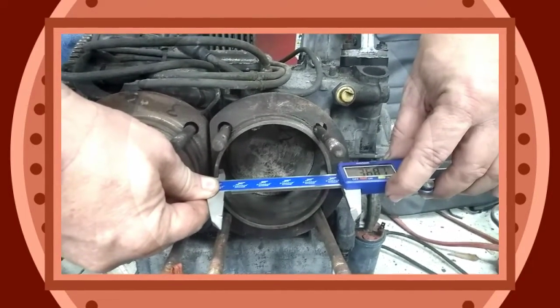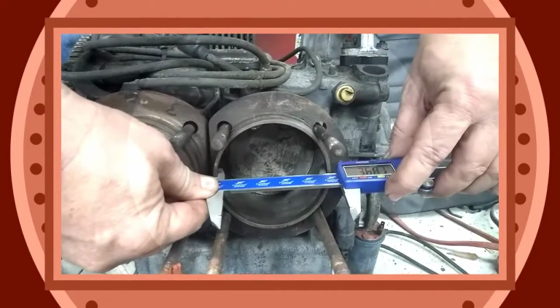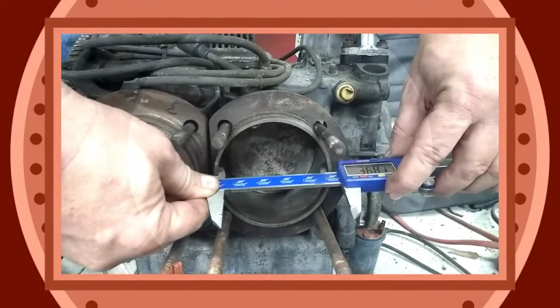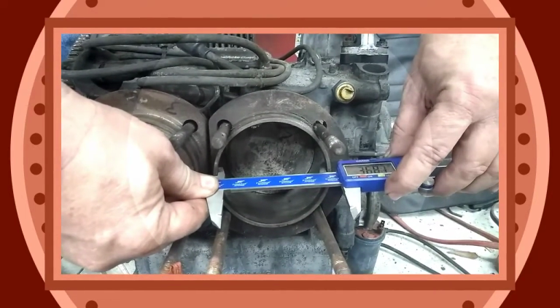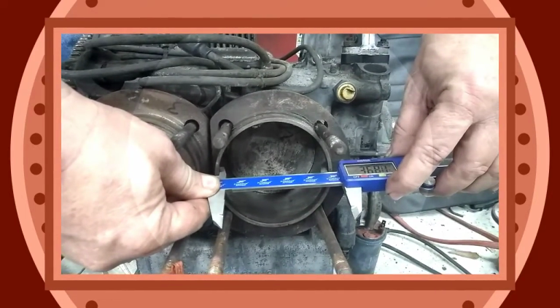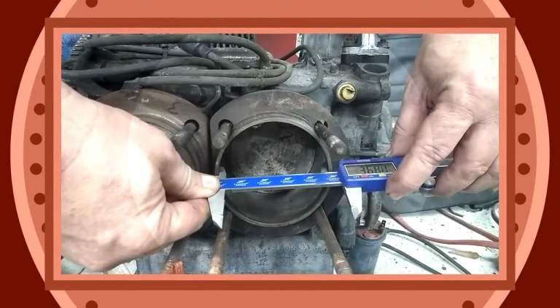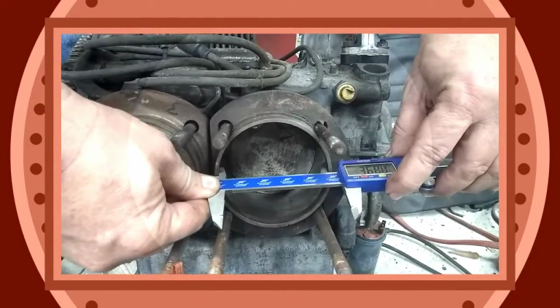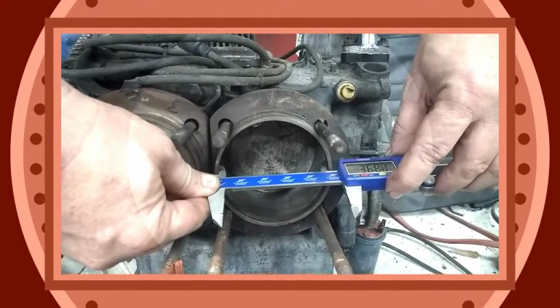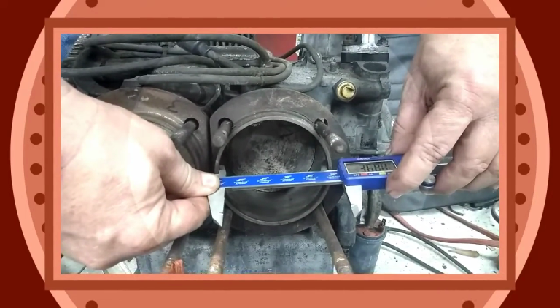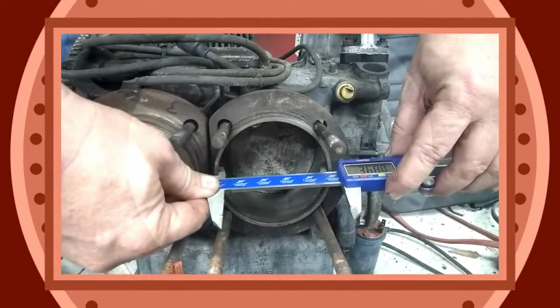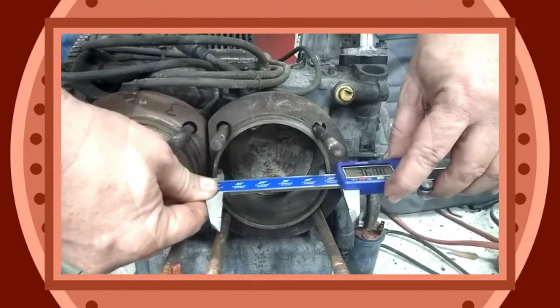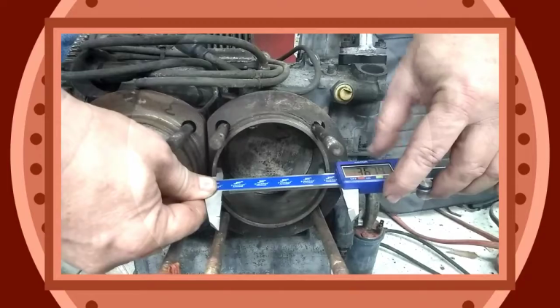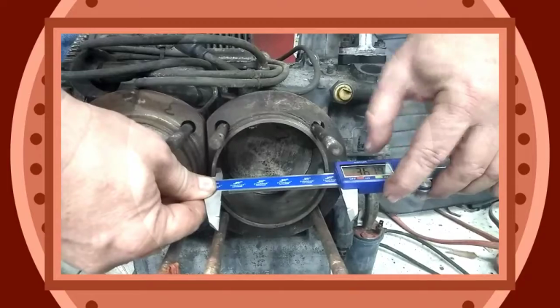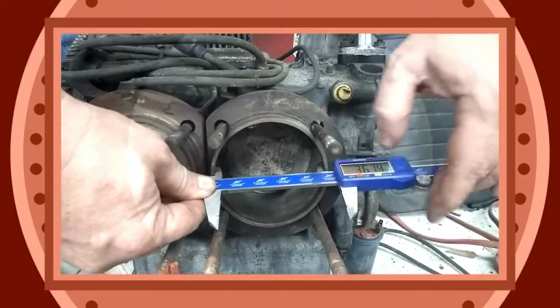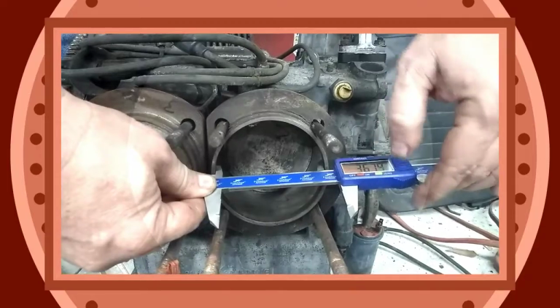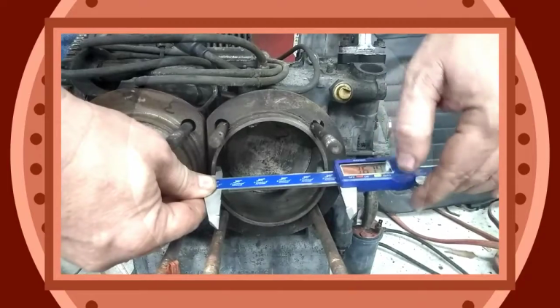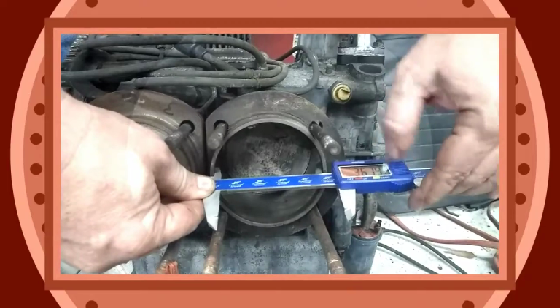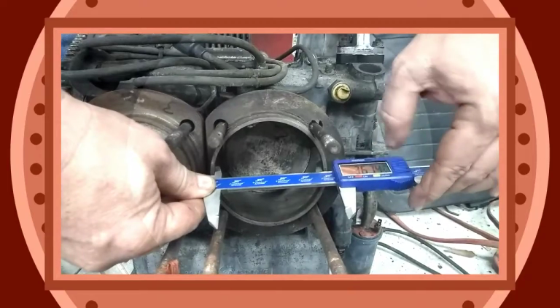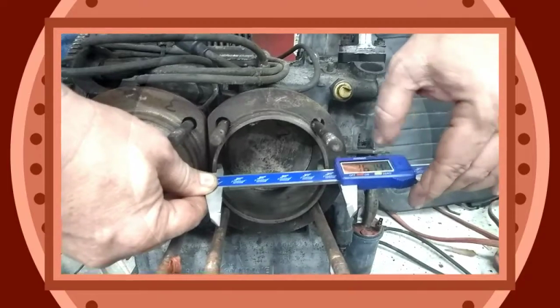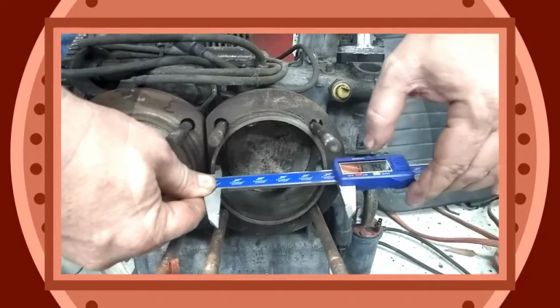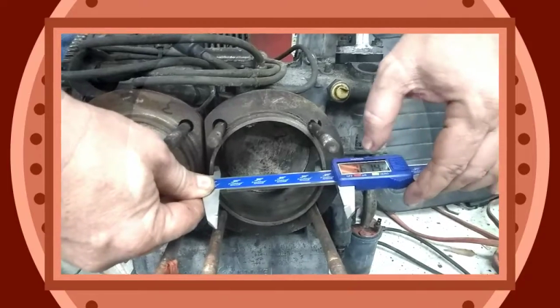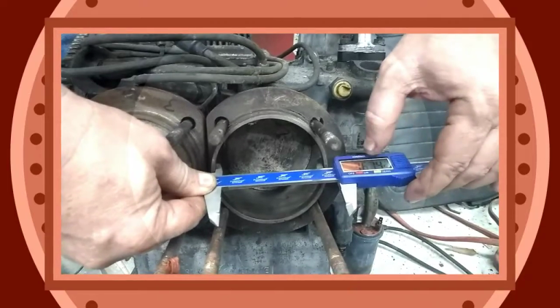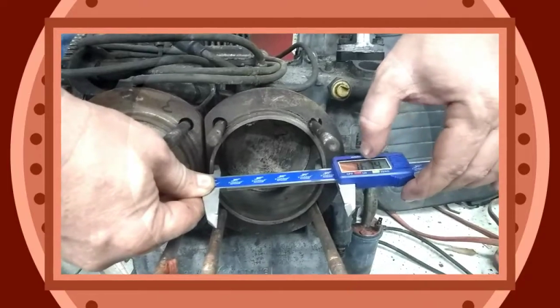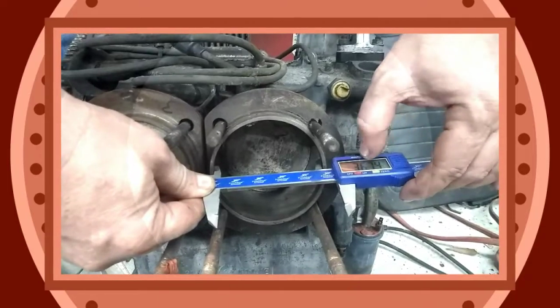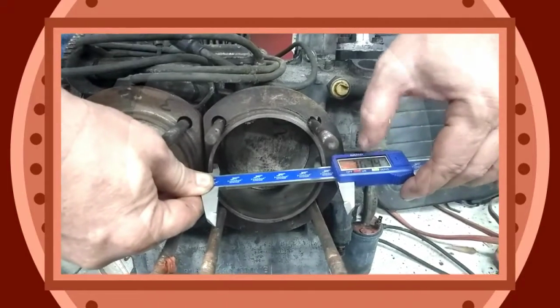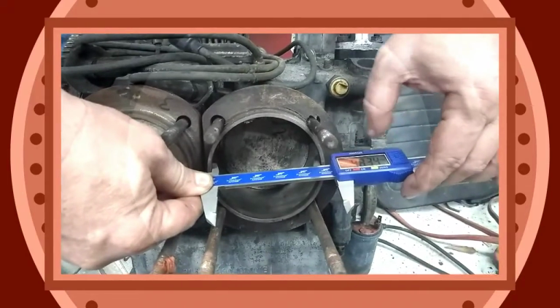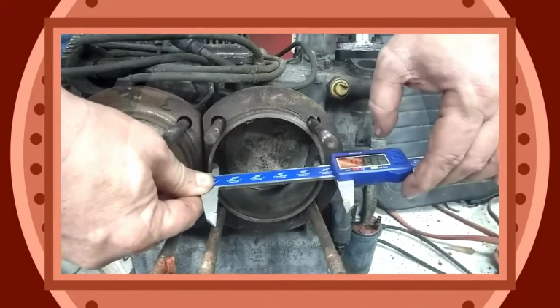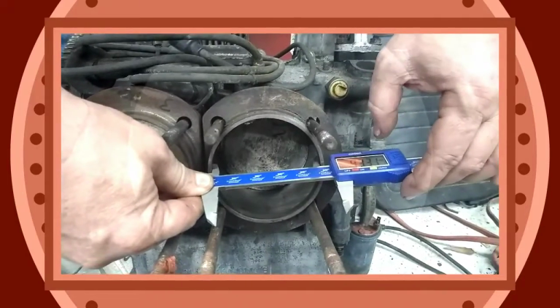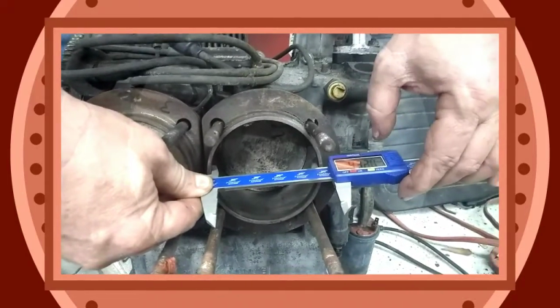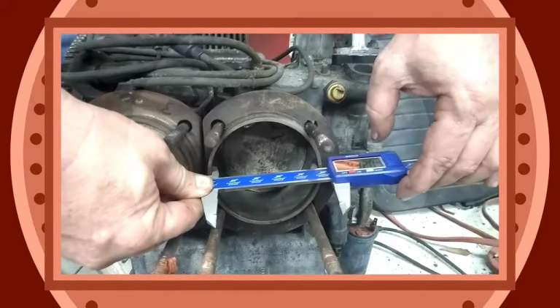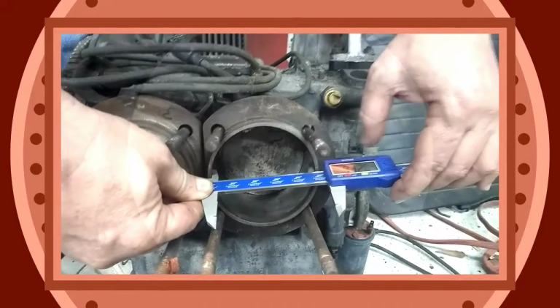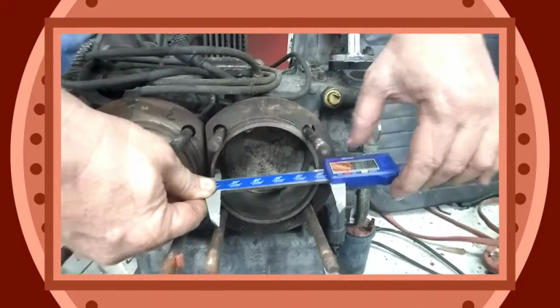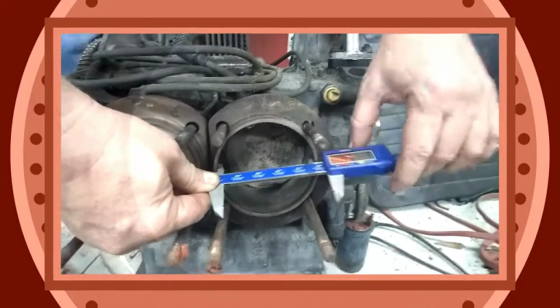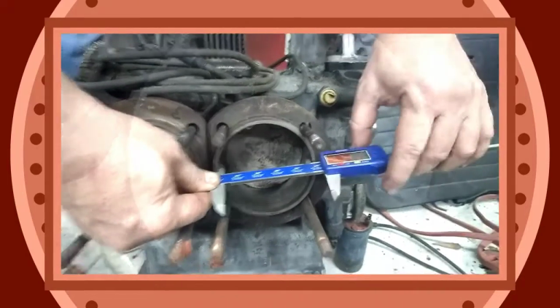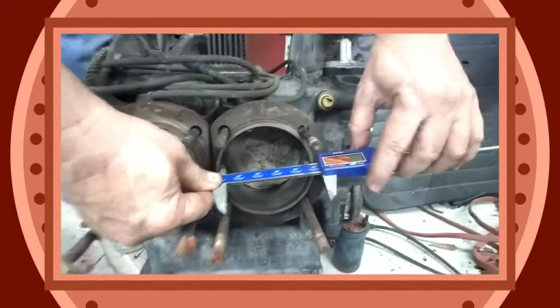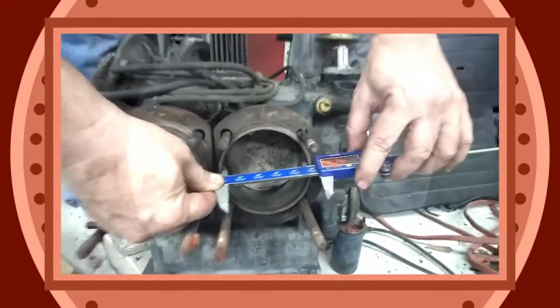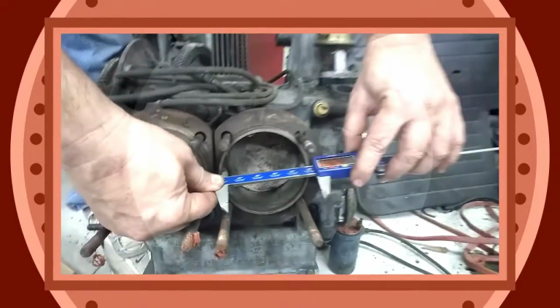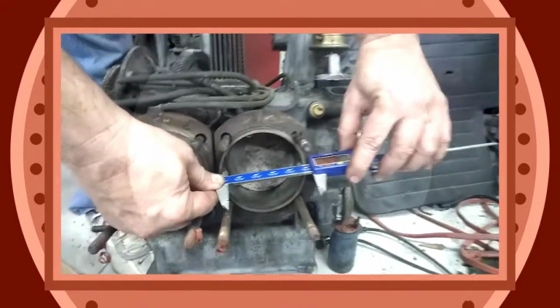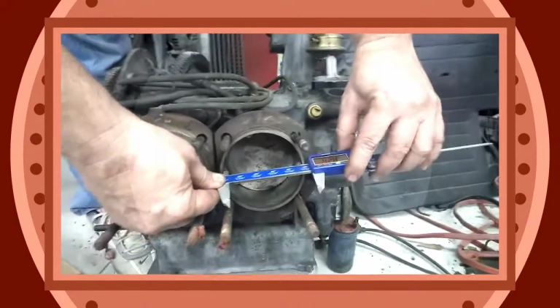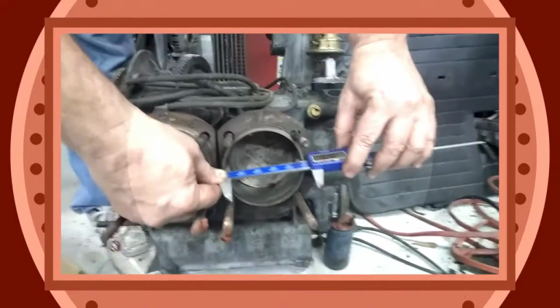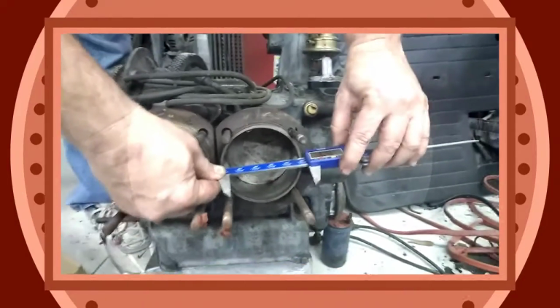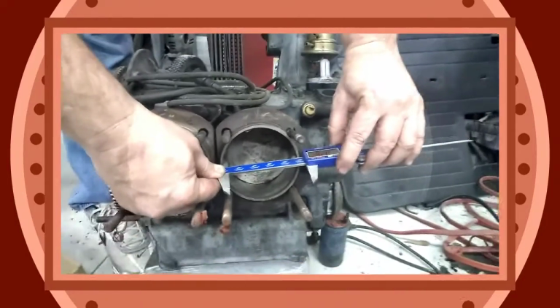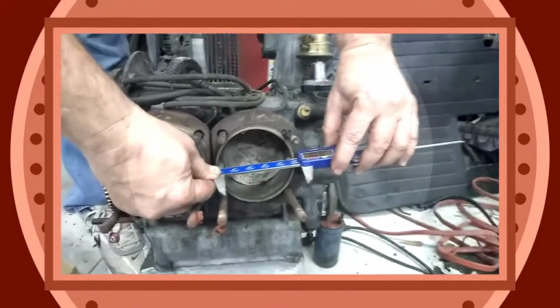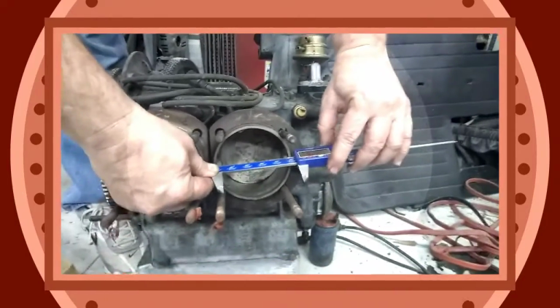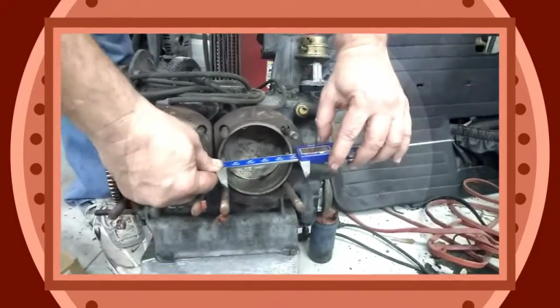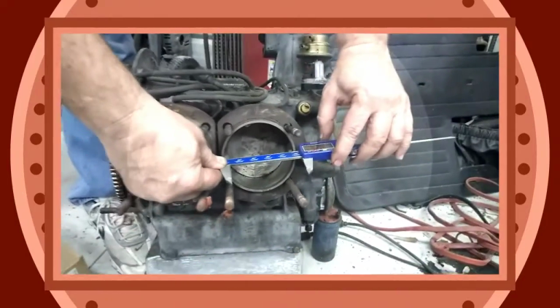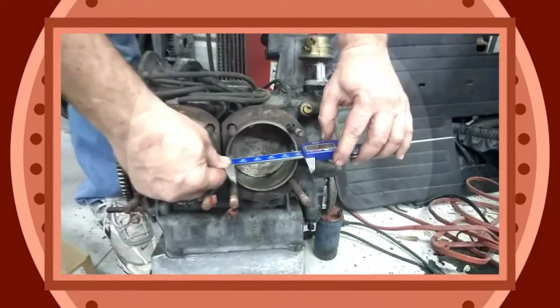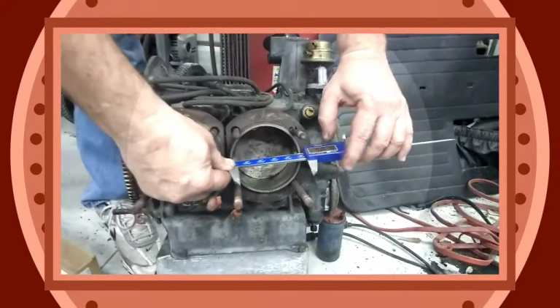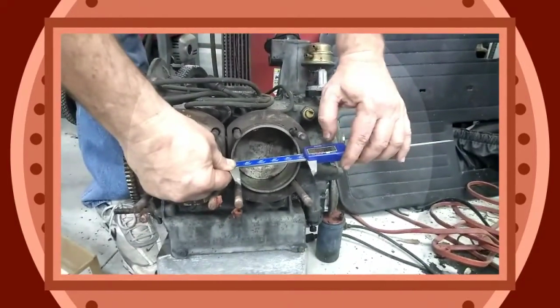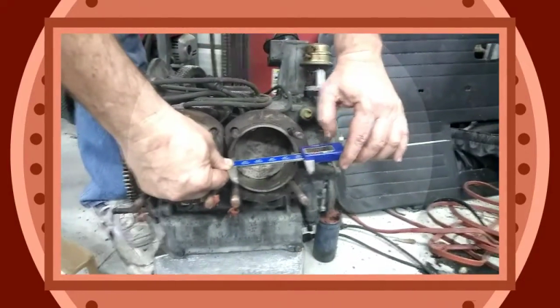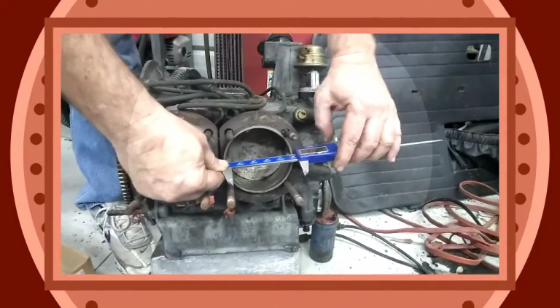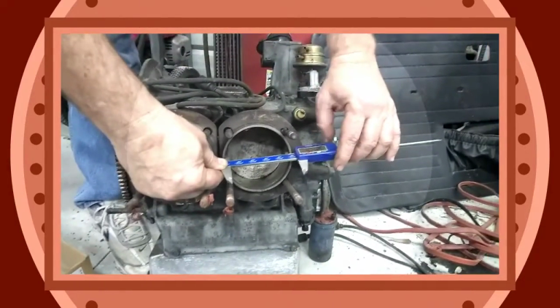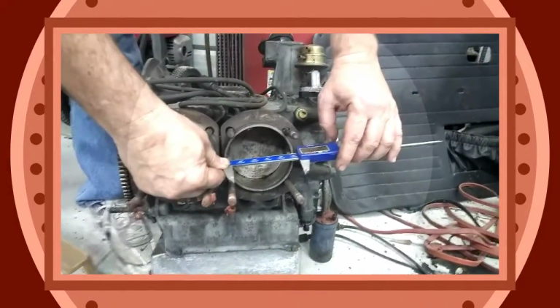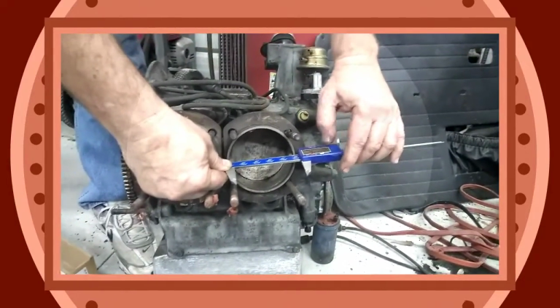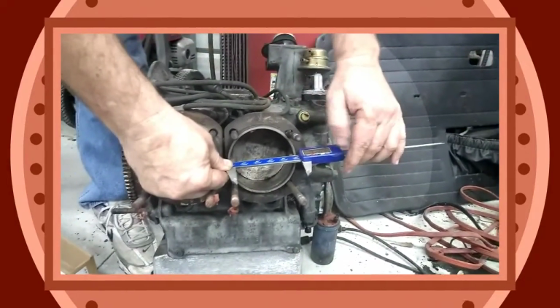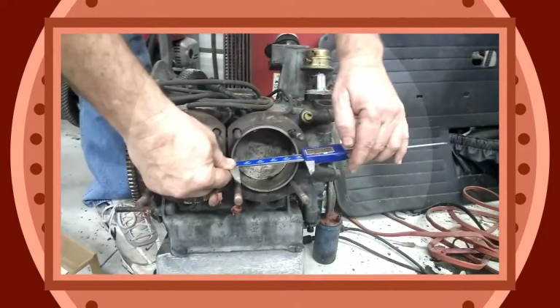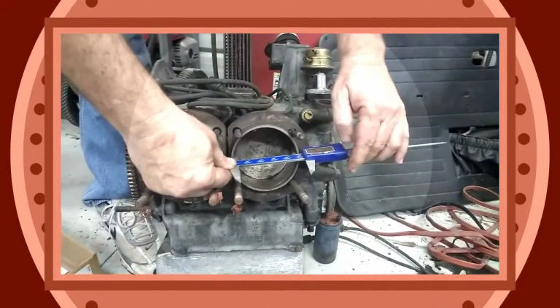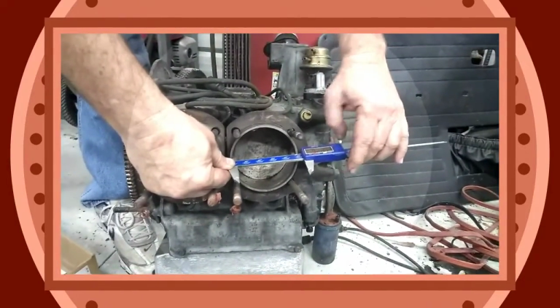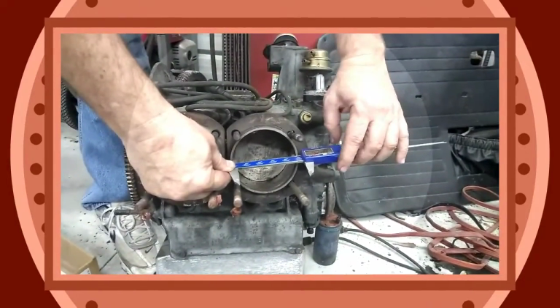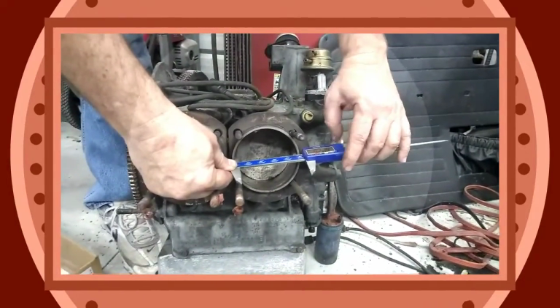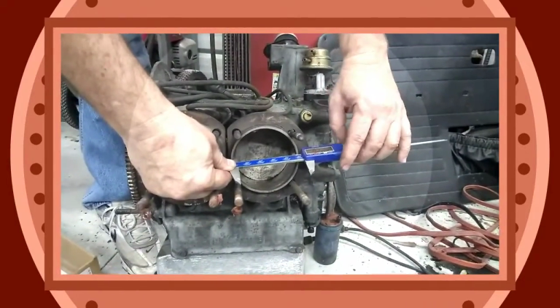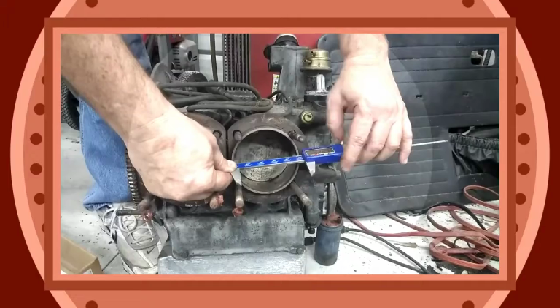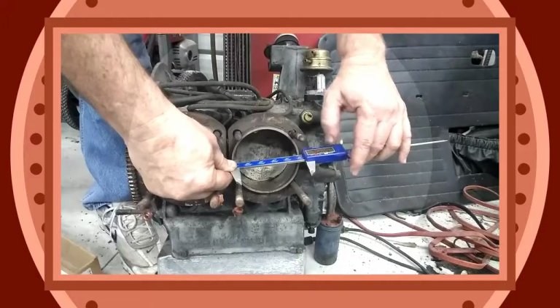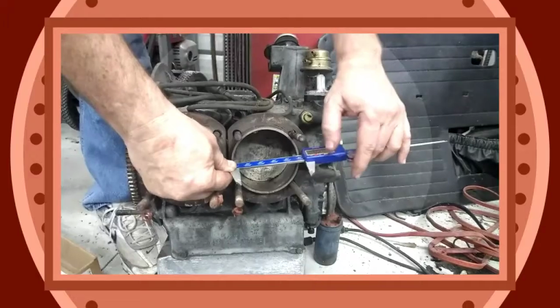3.6 inches — about right, somewhere in there, three-seven, three-six. That's a half inch.